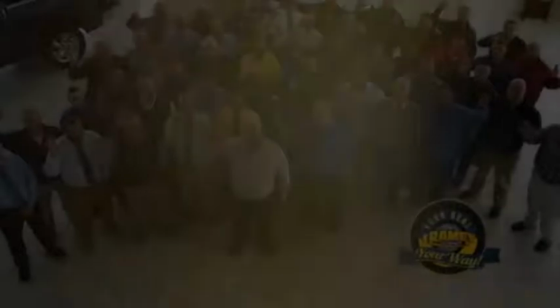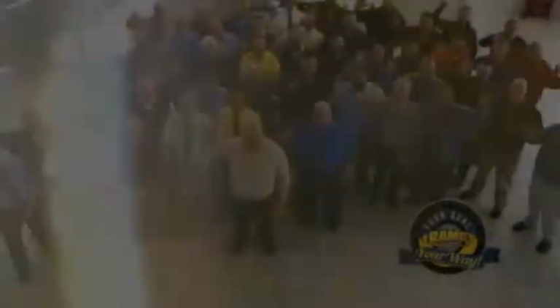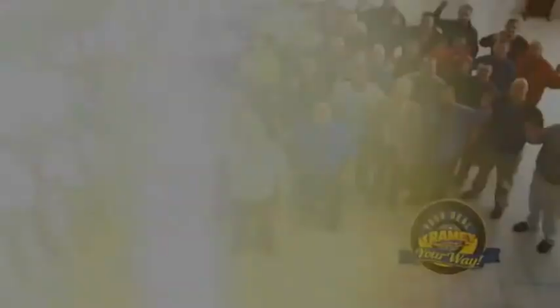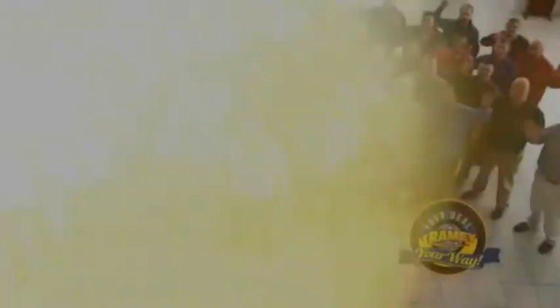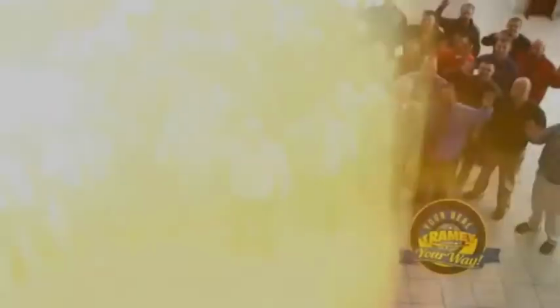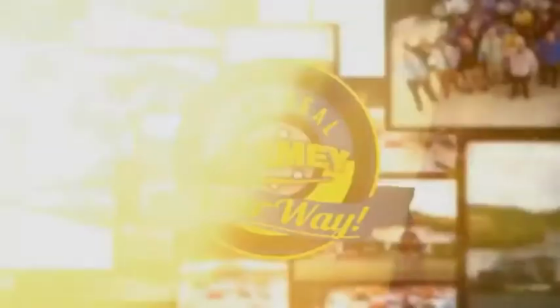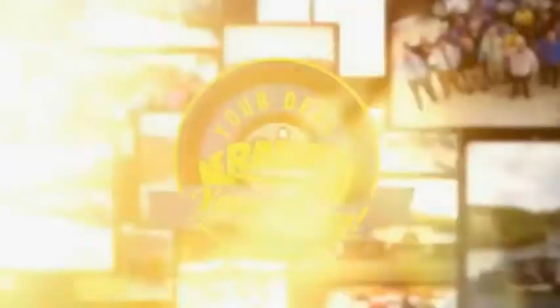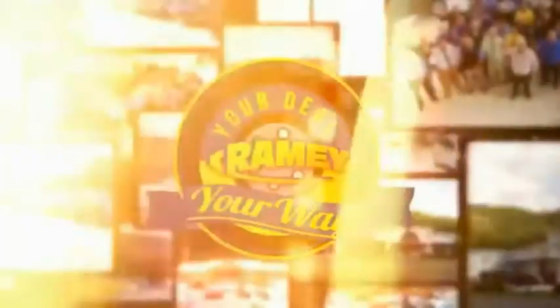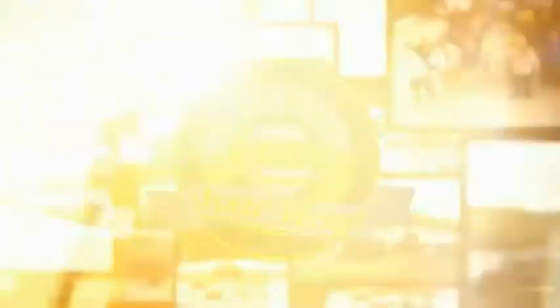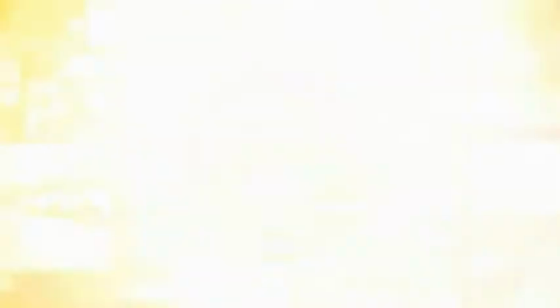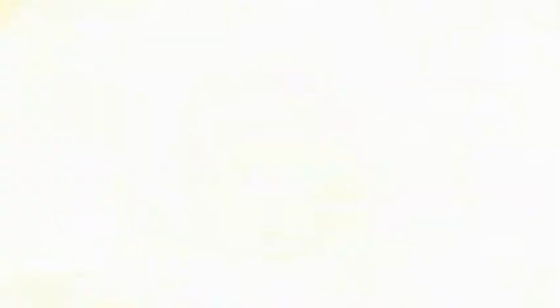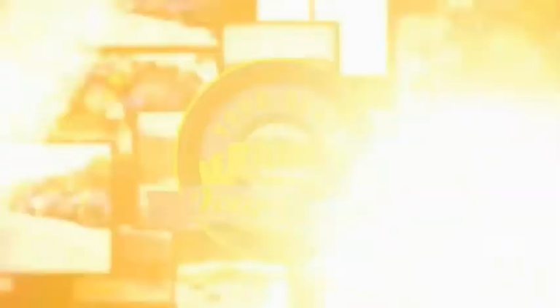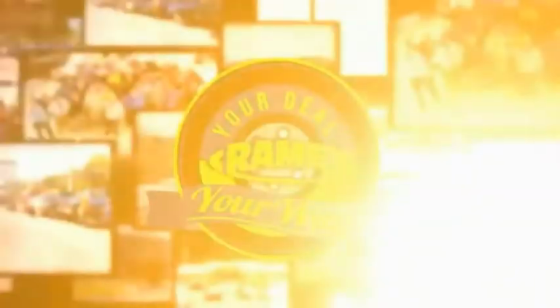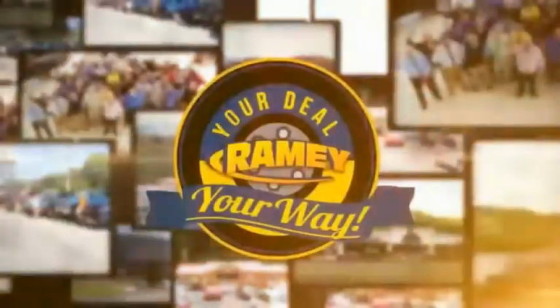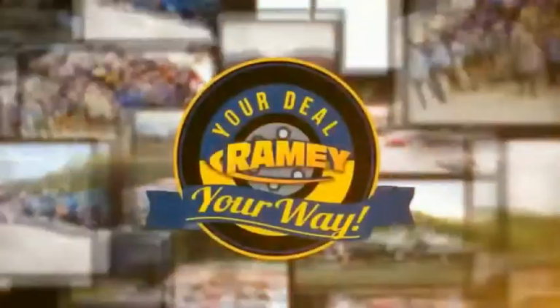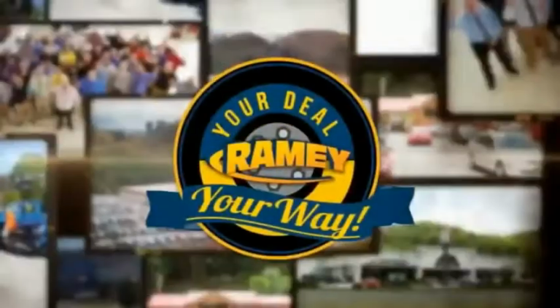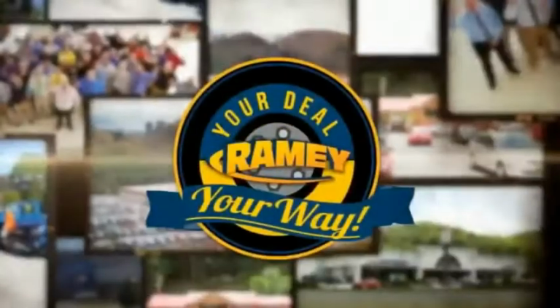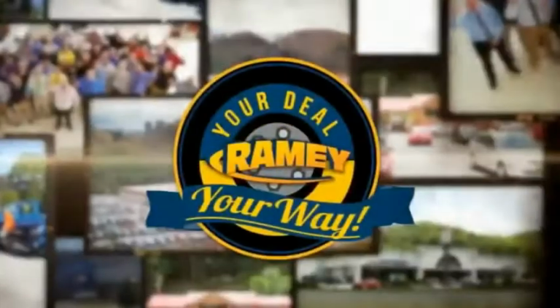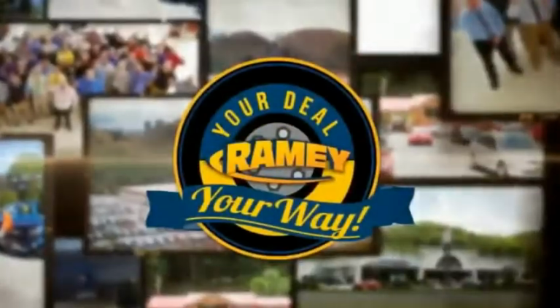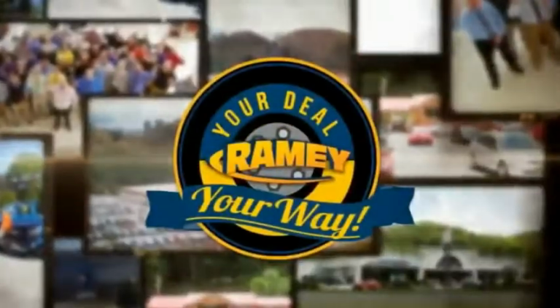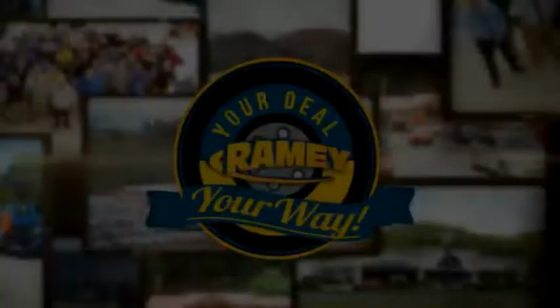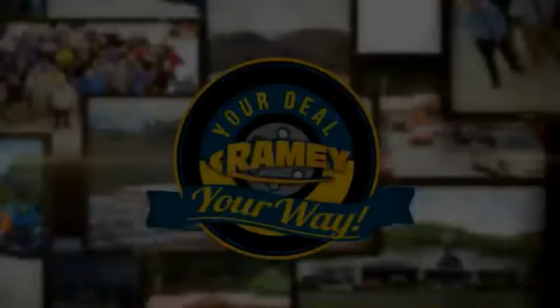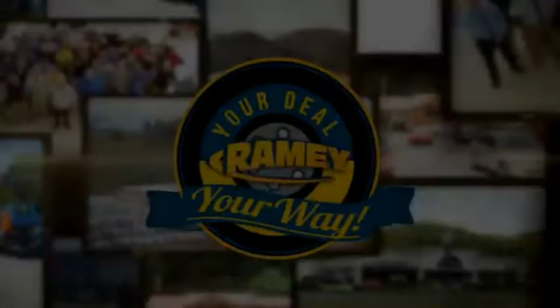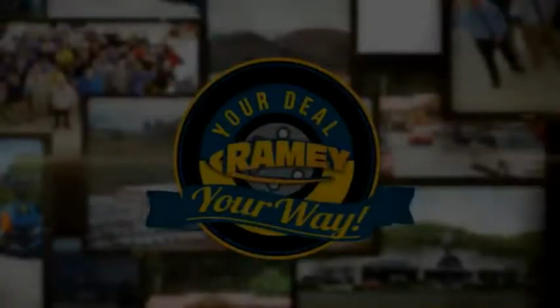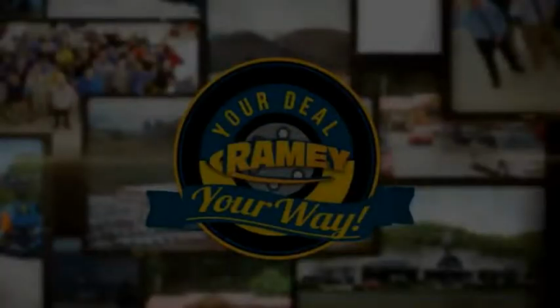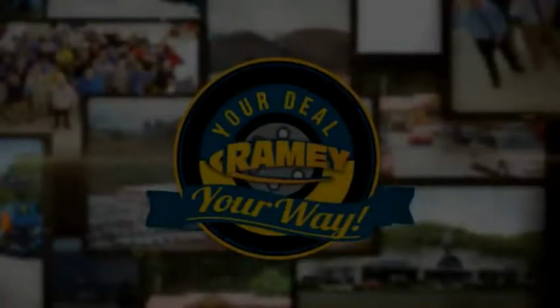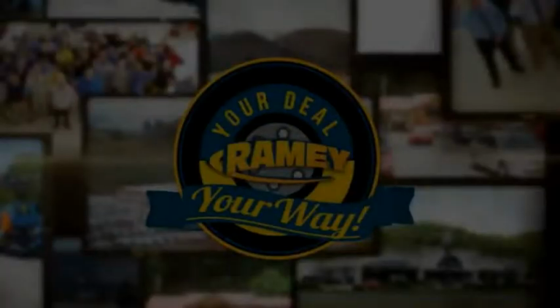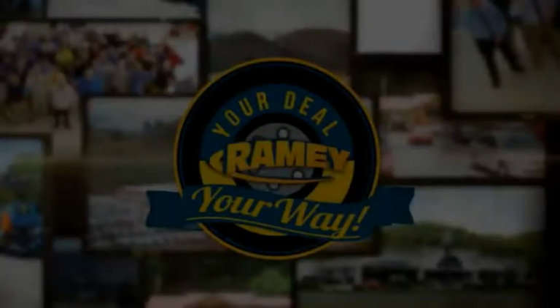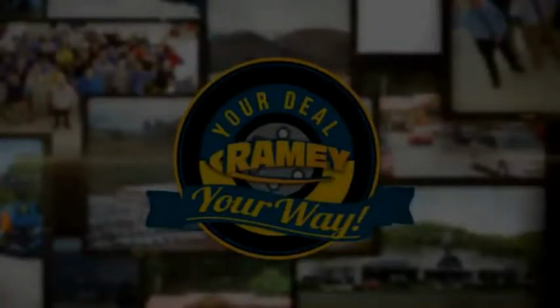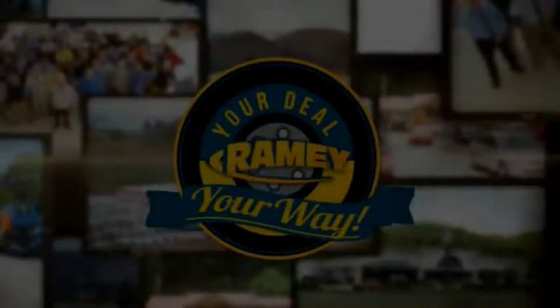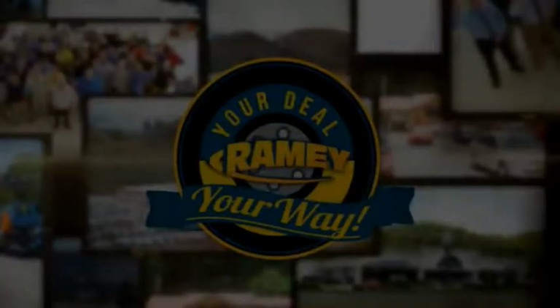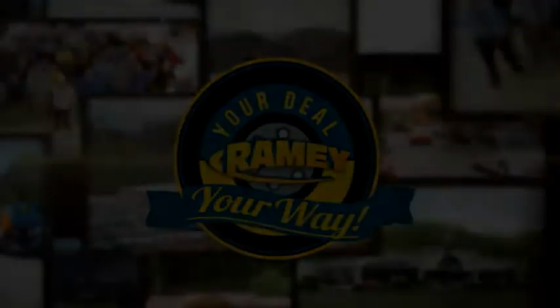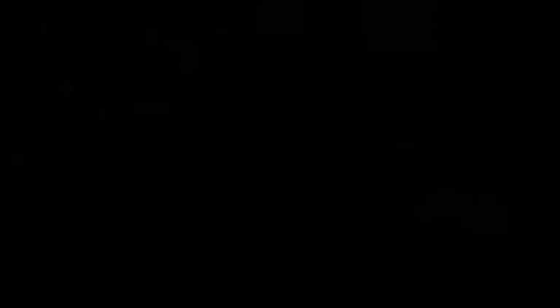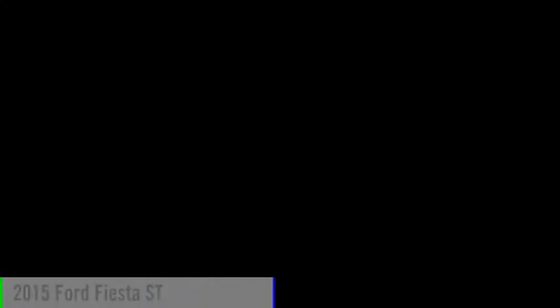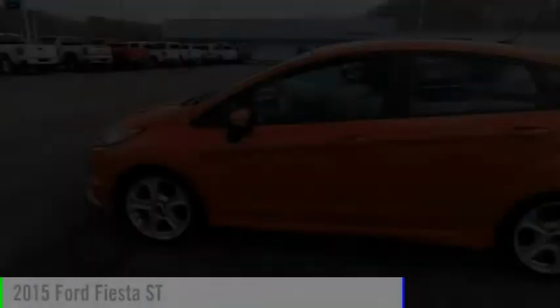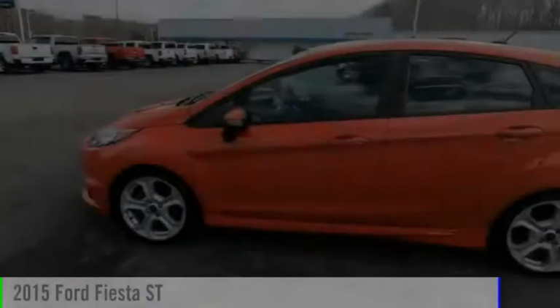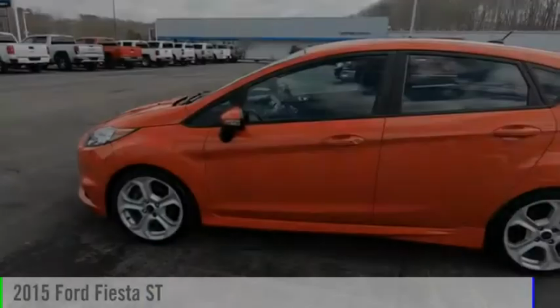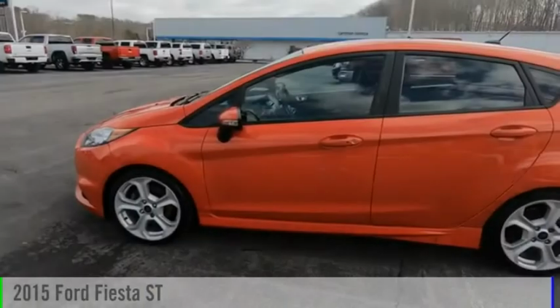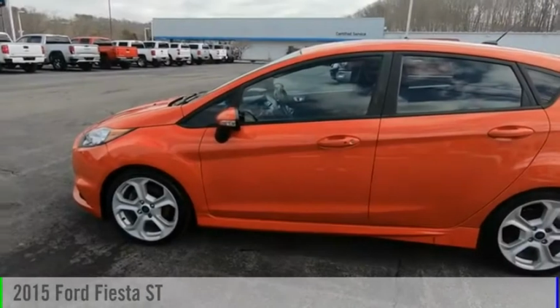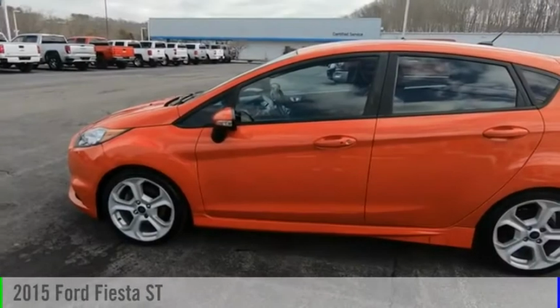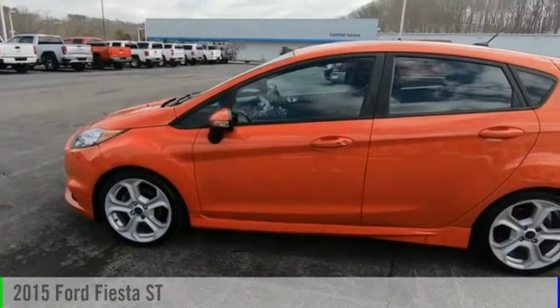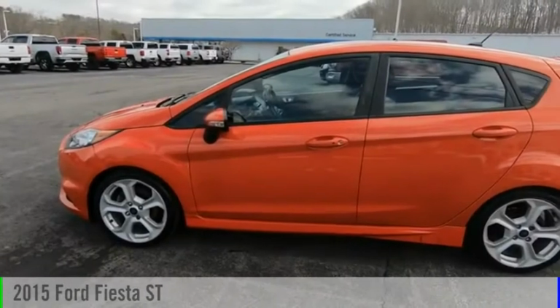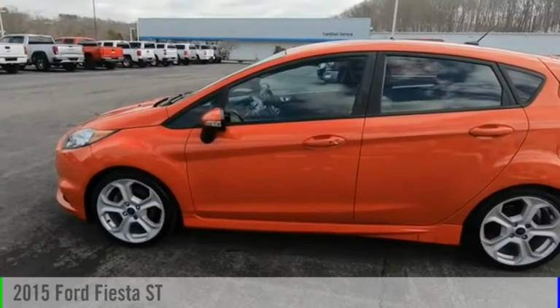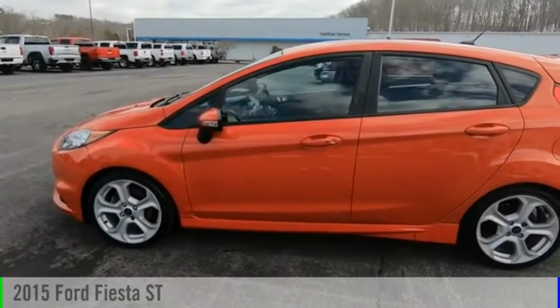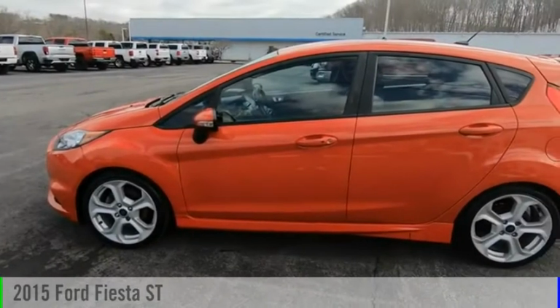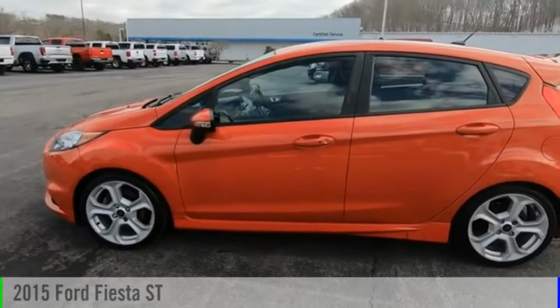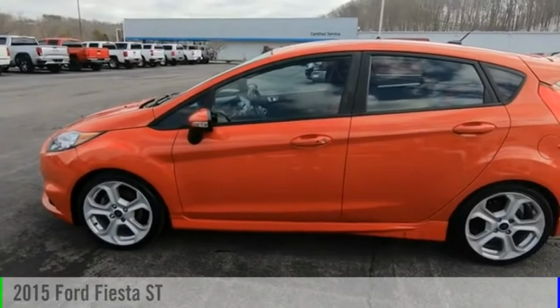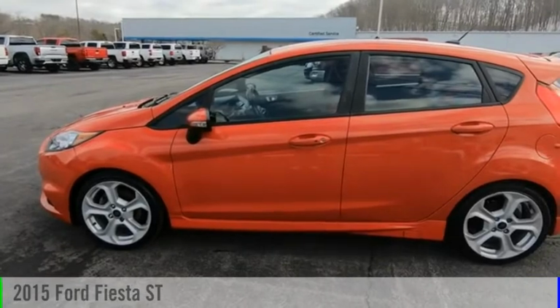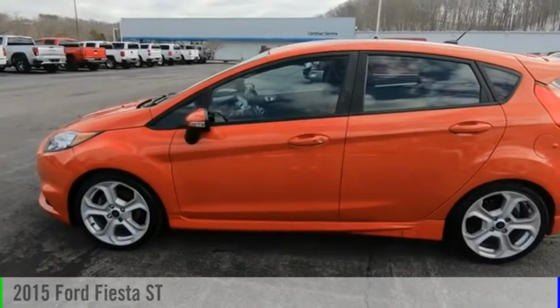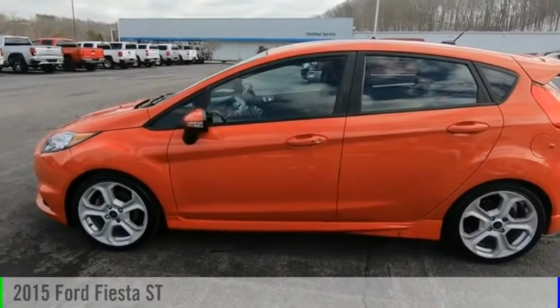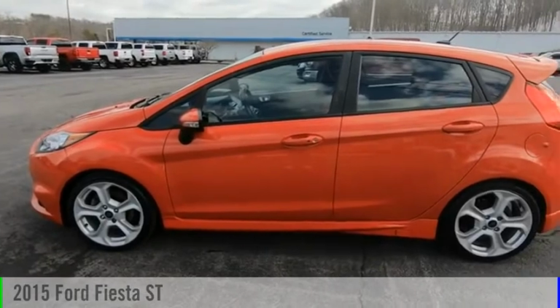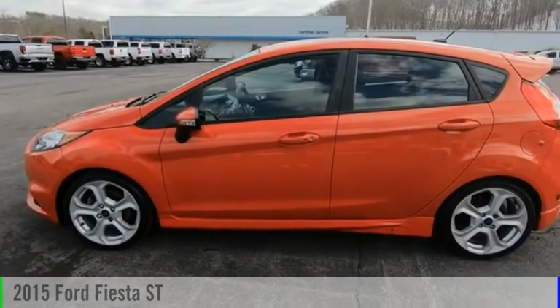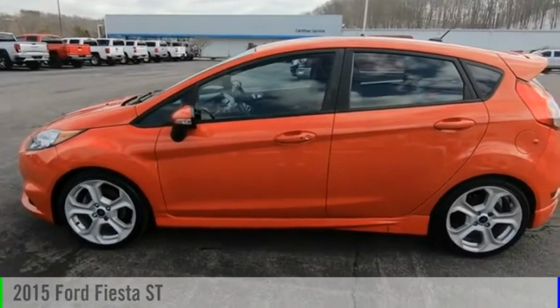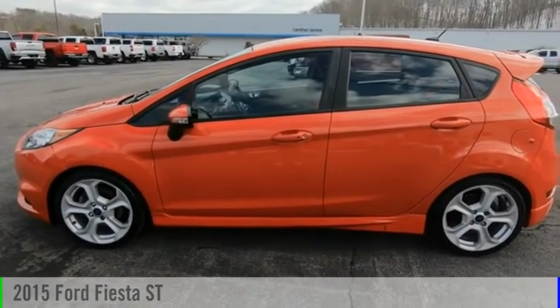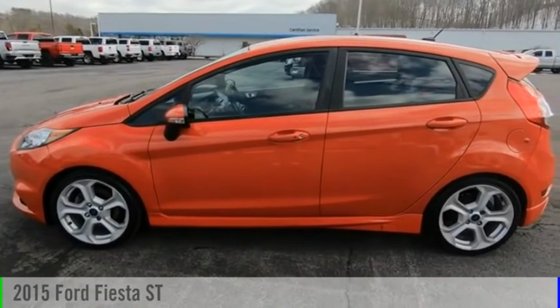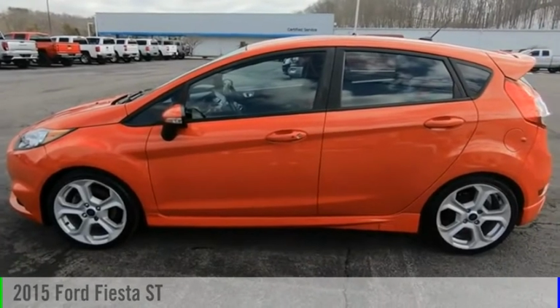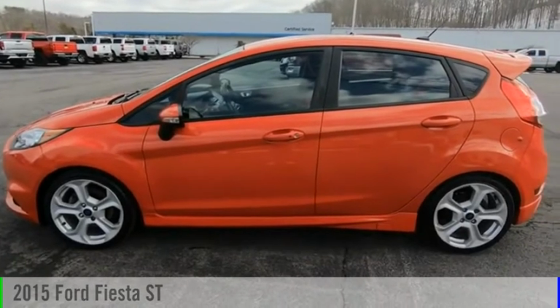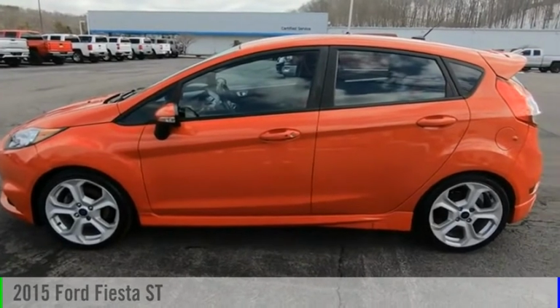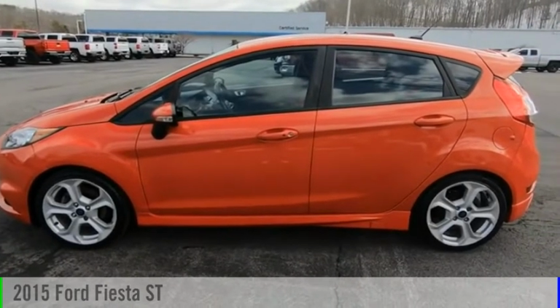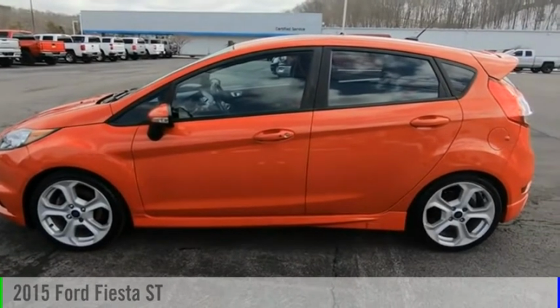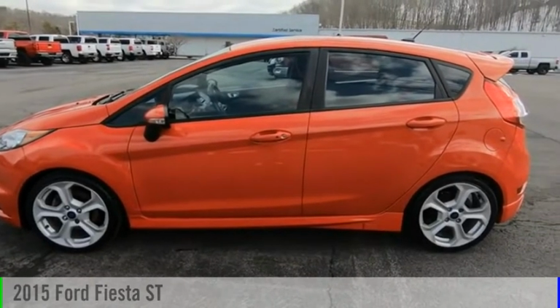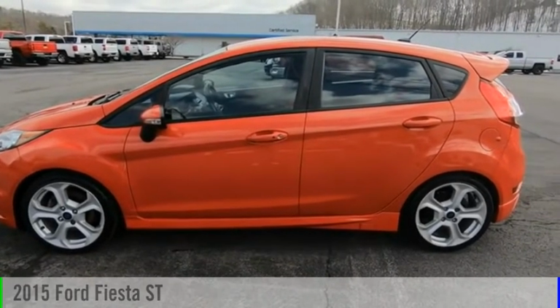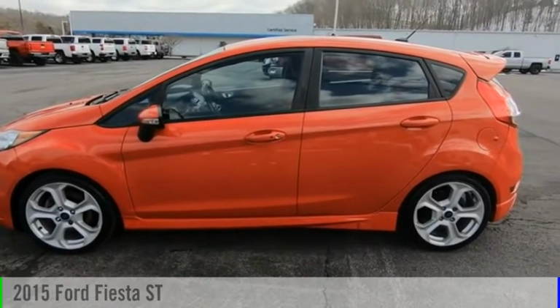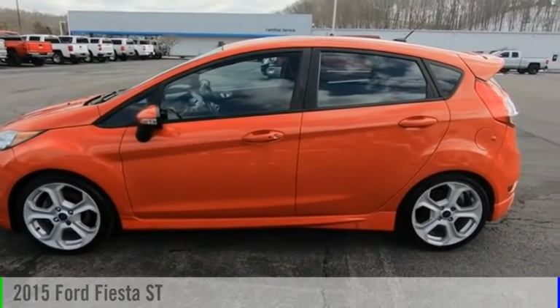Ramey, it's your deal, your way. You are going to love the 2015 Fiesta.